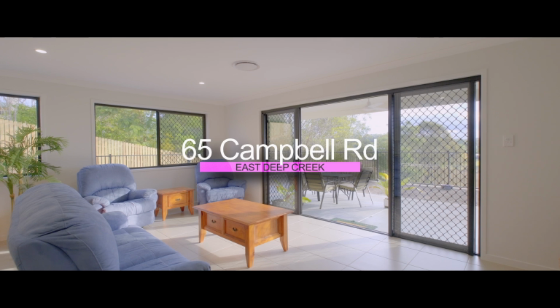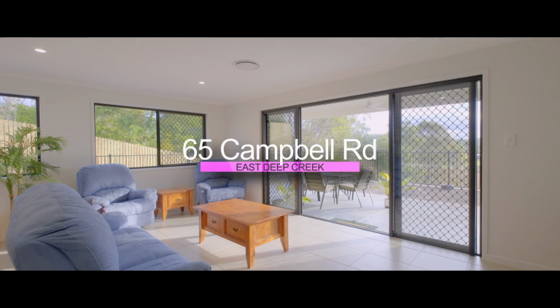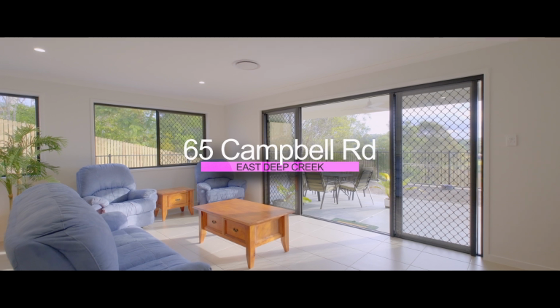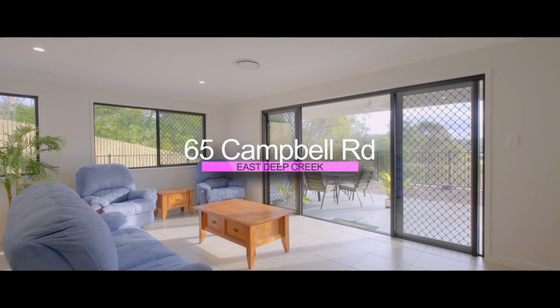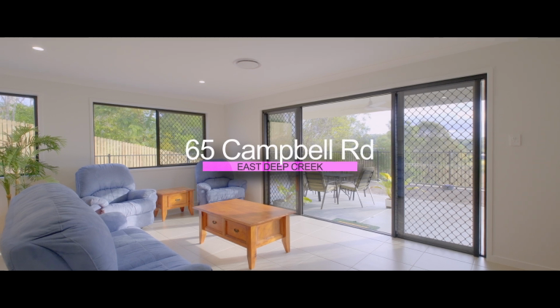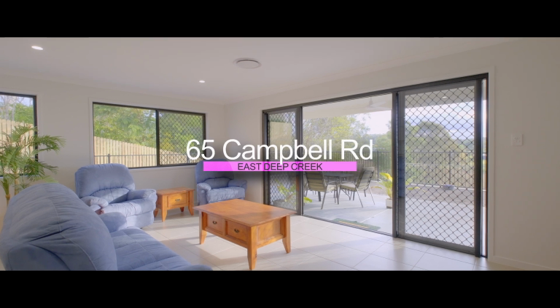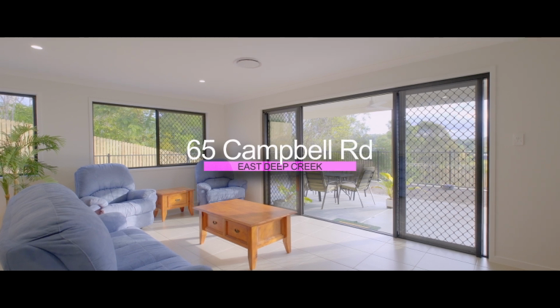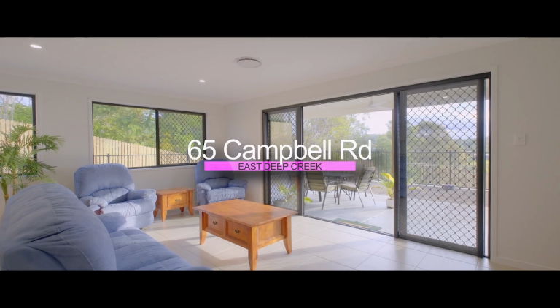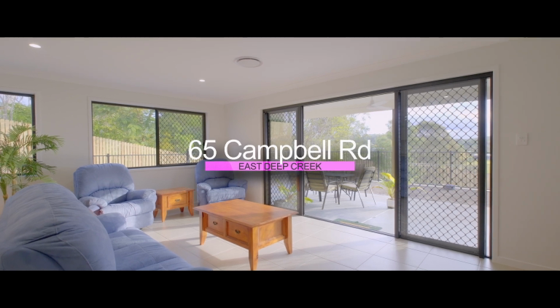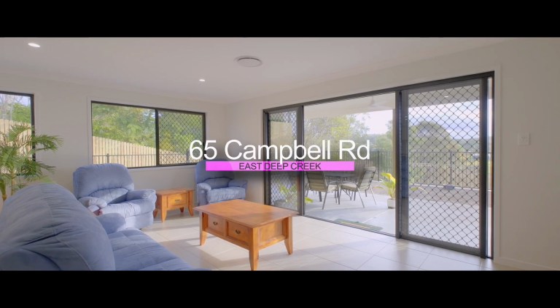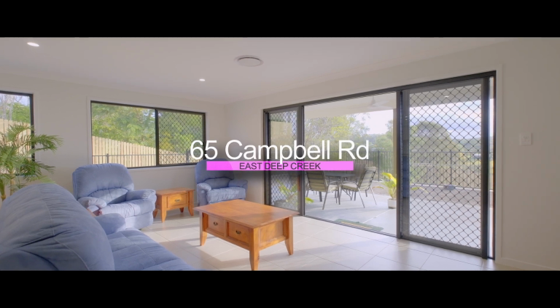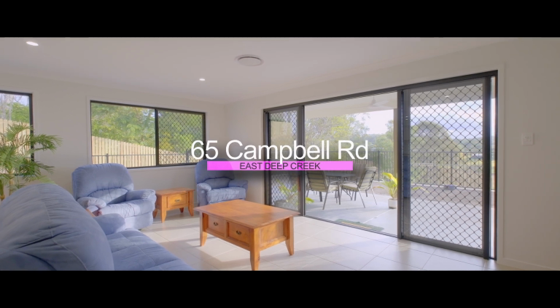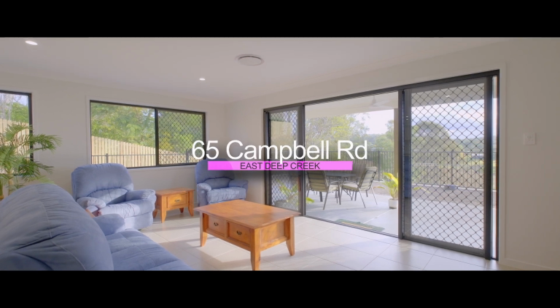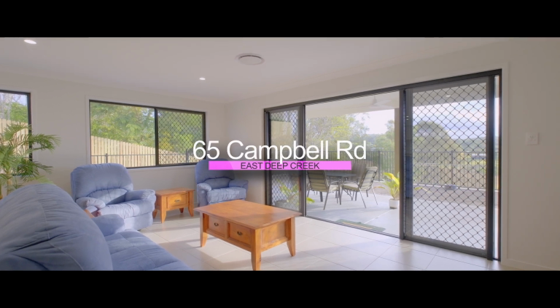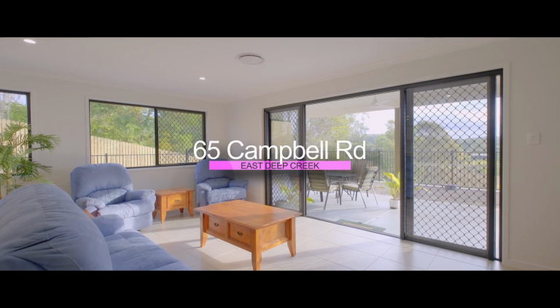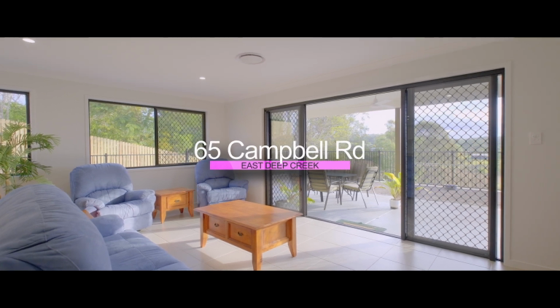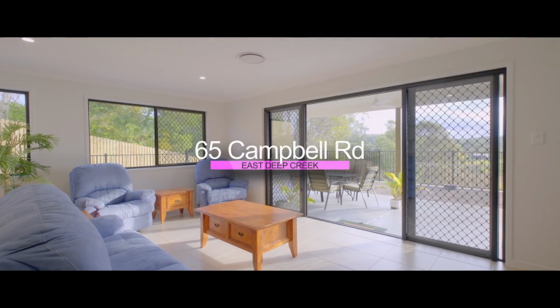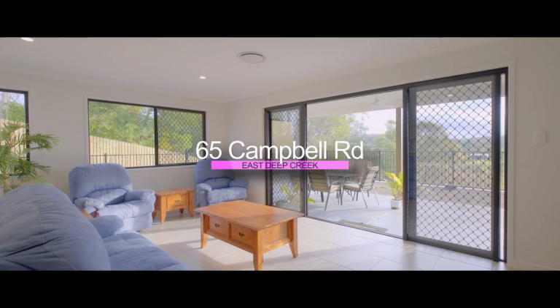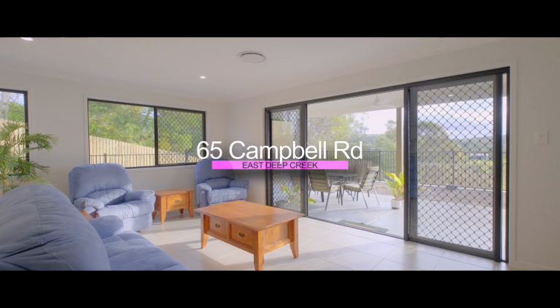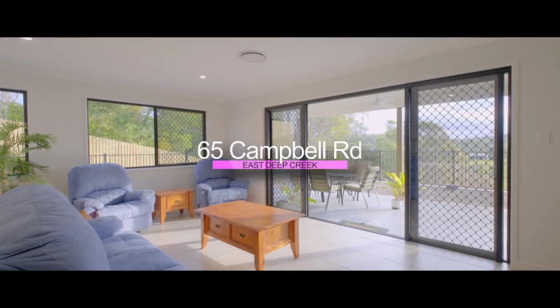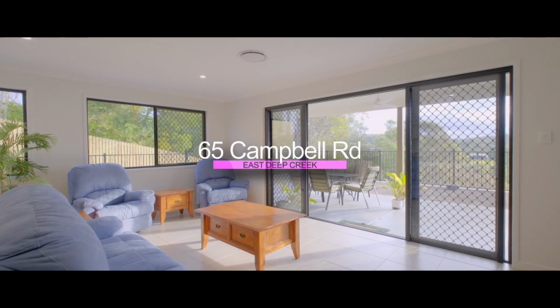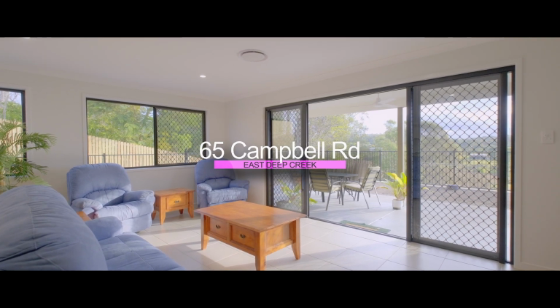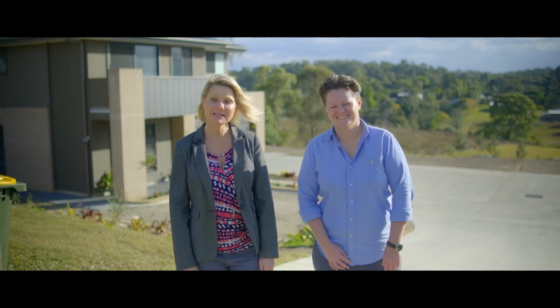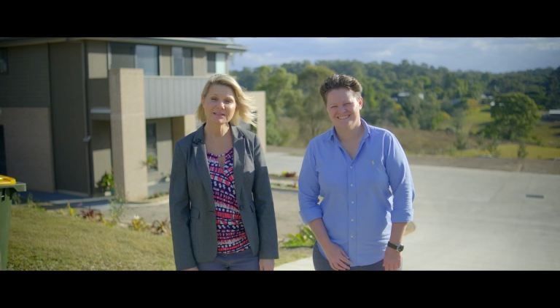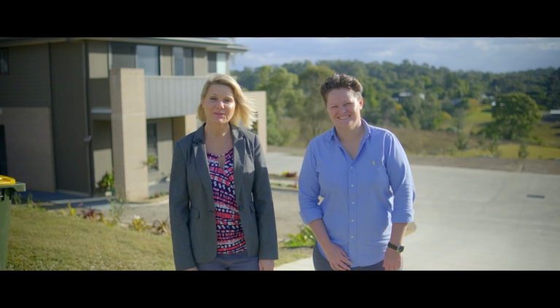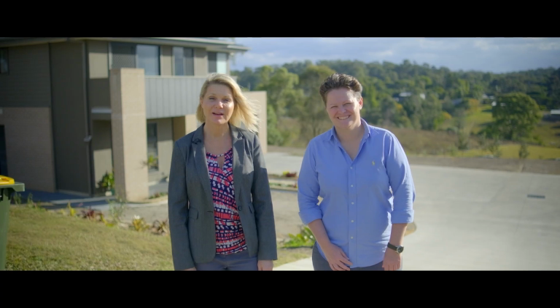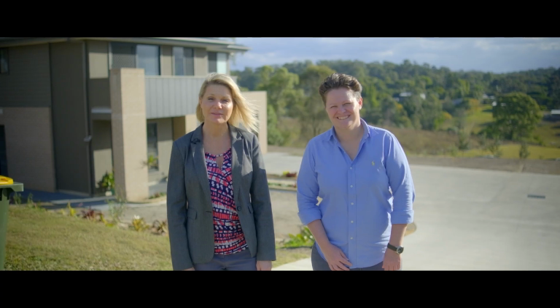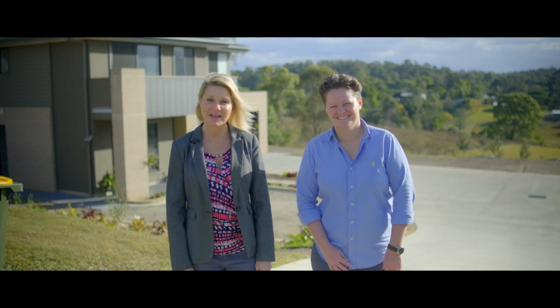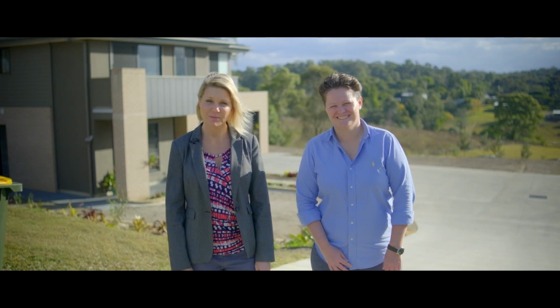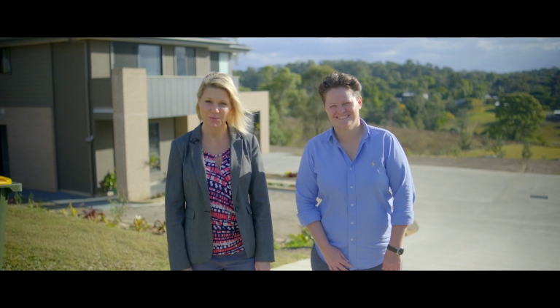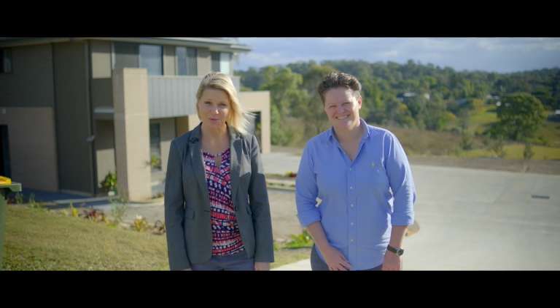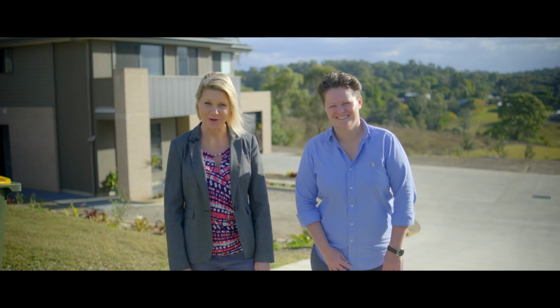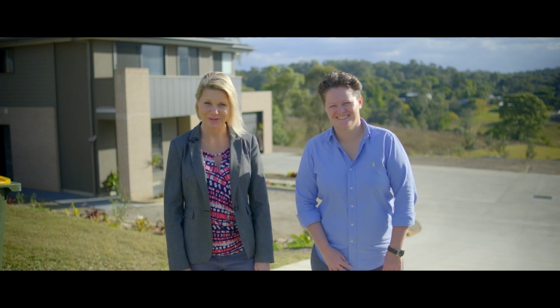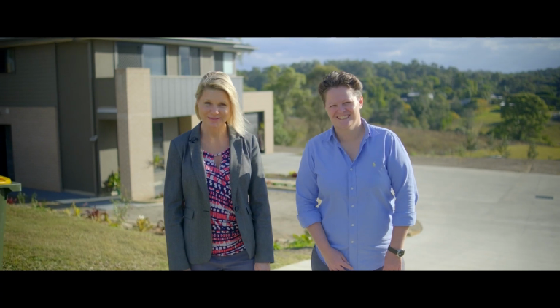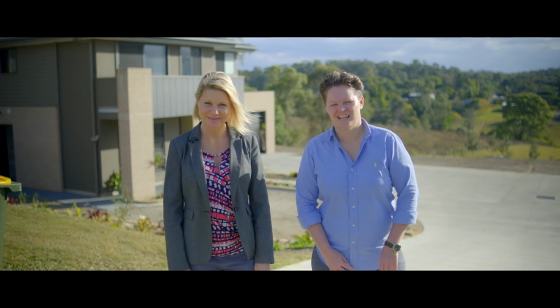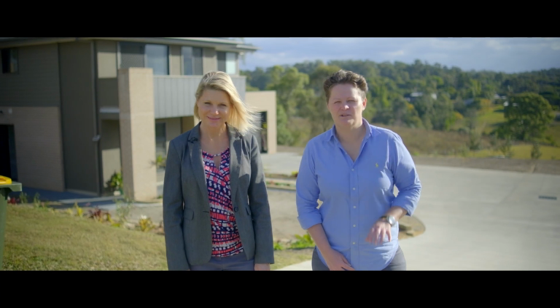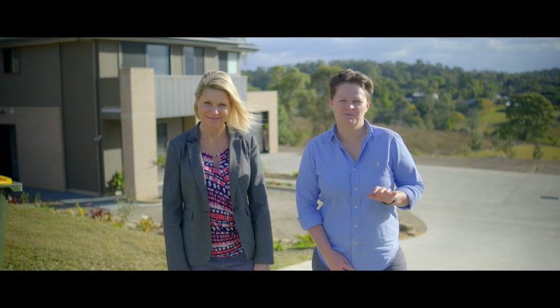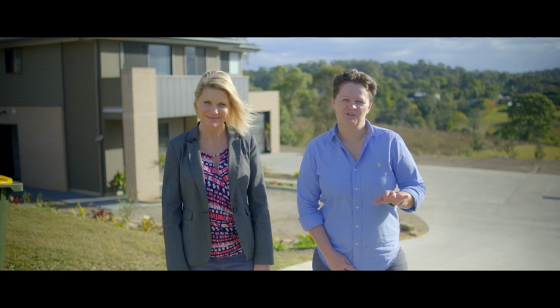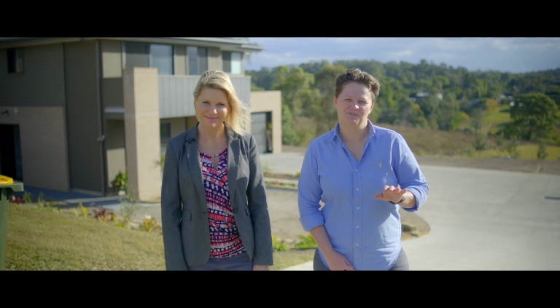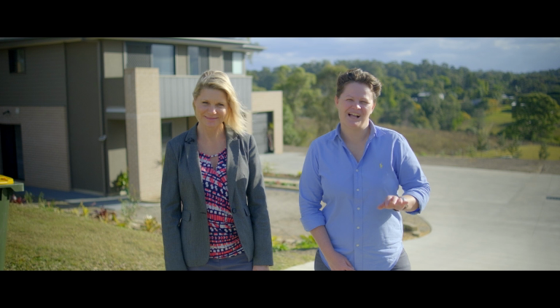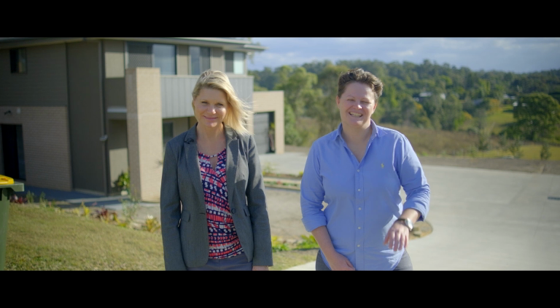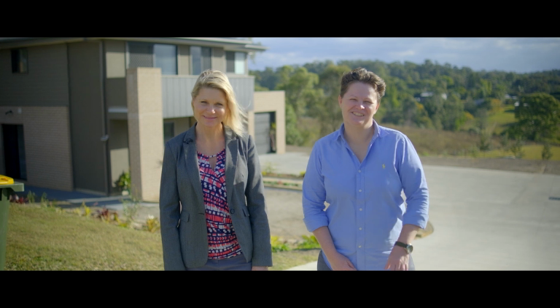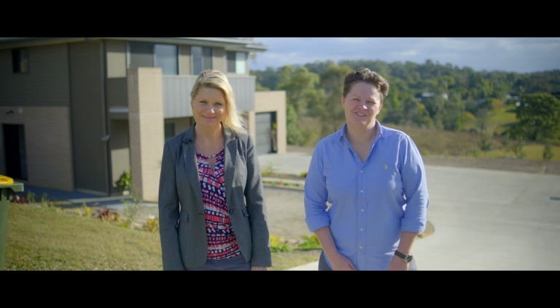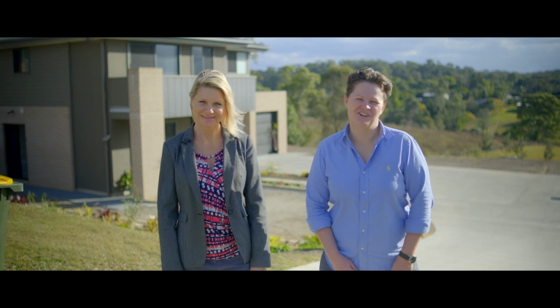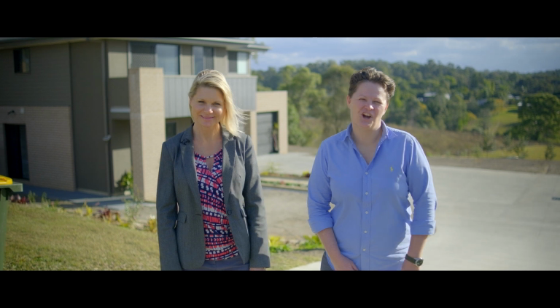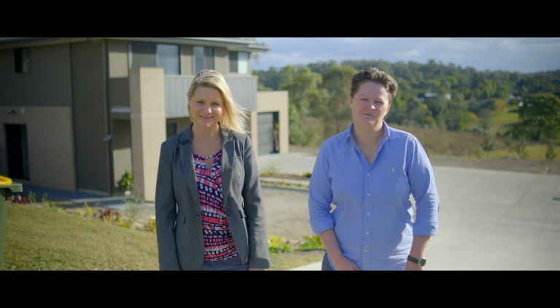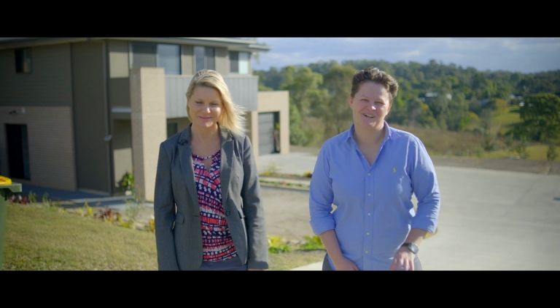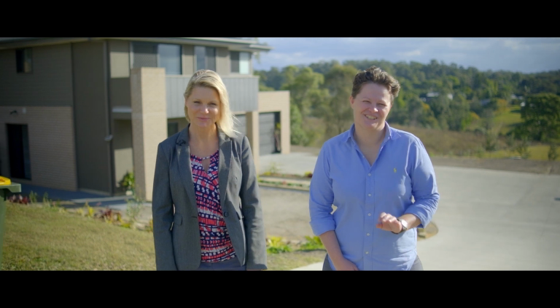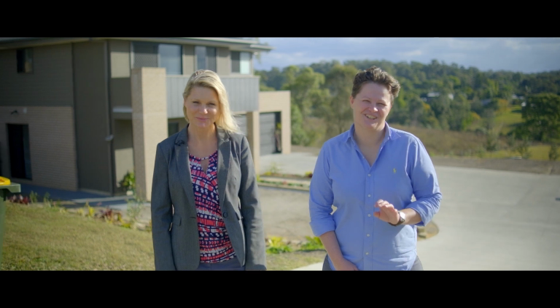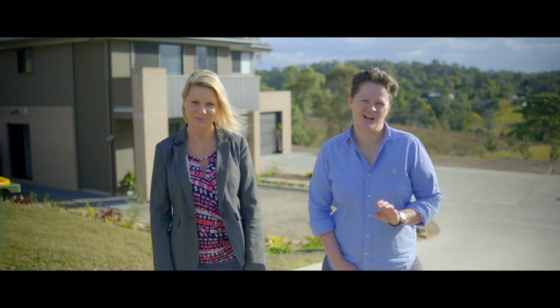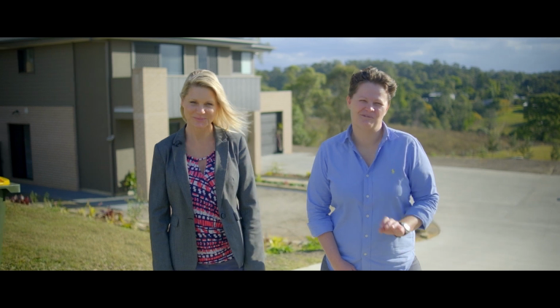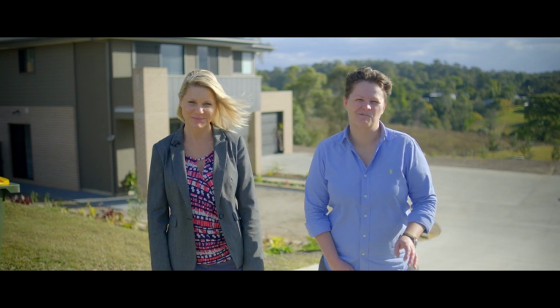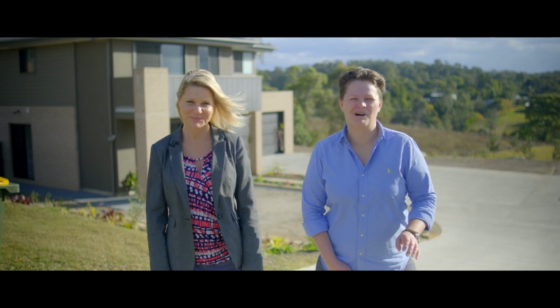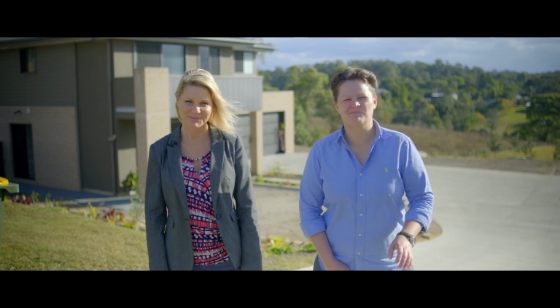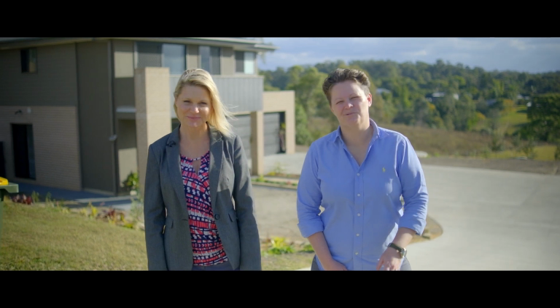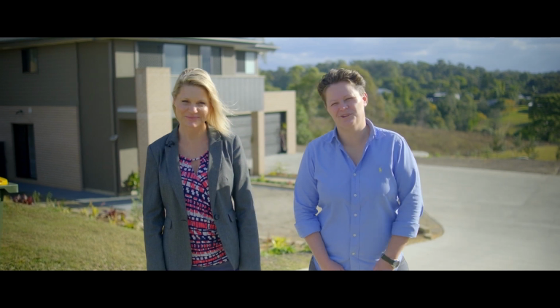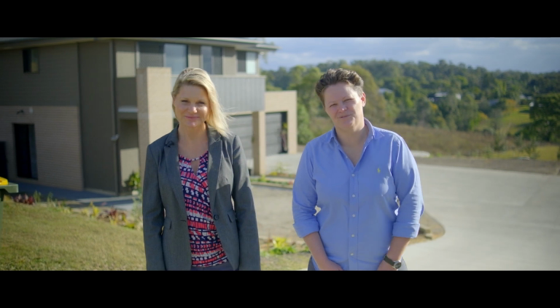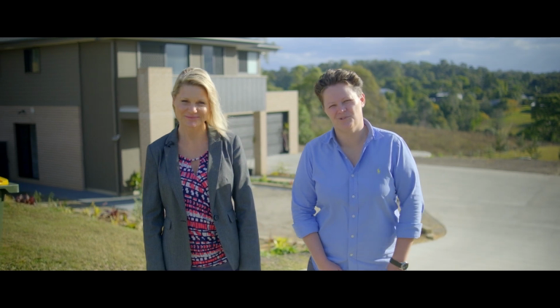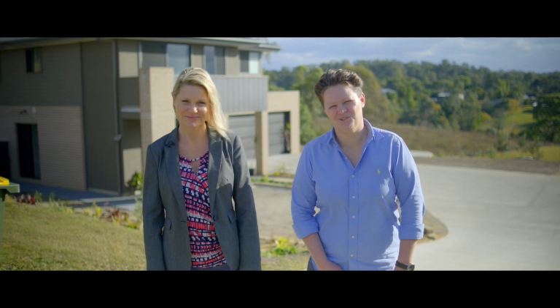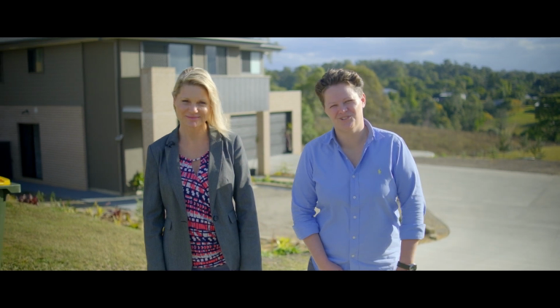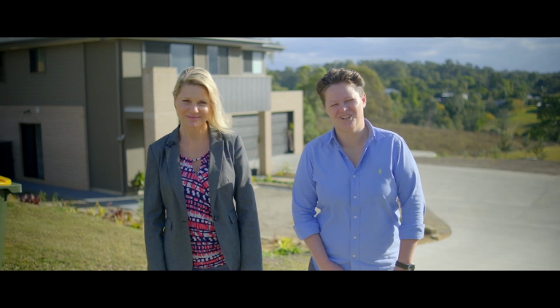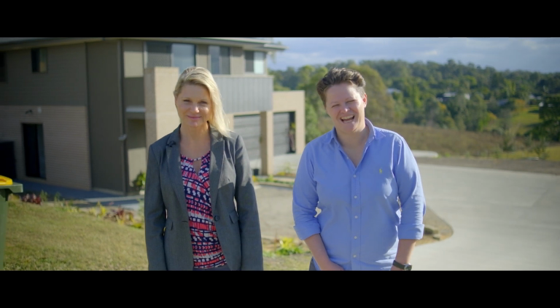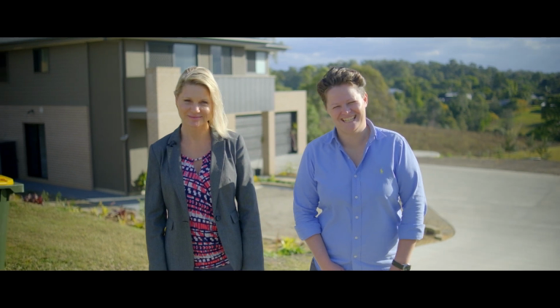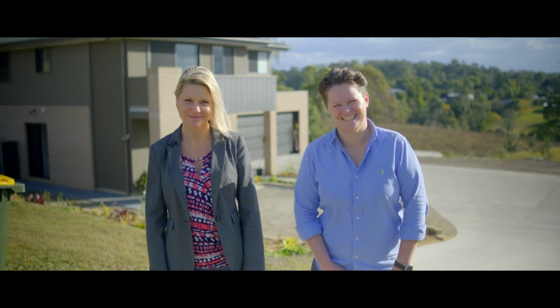Hi, Tina and Steph from Anchor Realty. Welcome to 65 Campbell Road — a beautiful, as-new home on a delightful 1.42 acres.